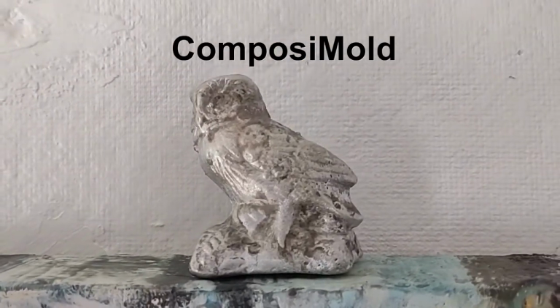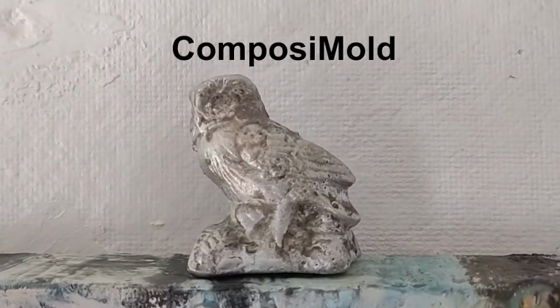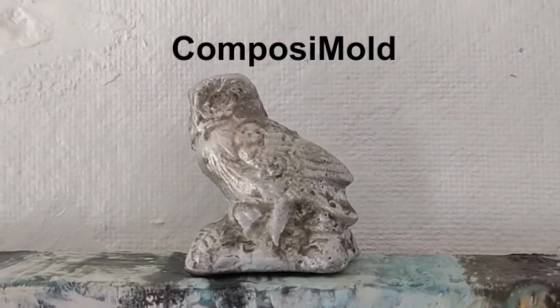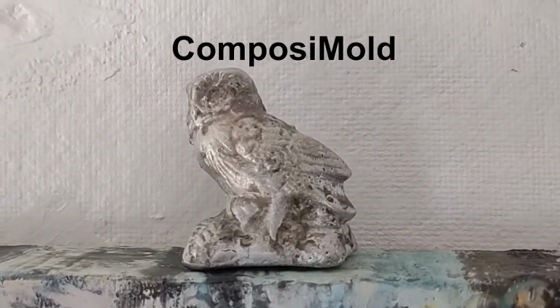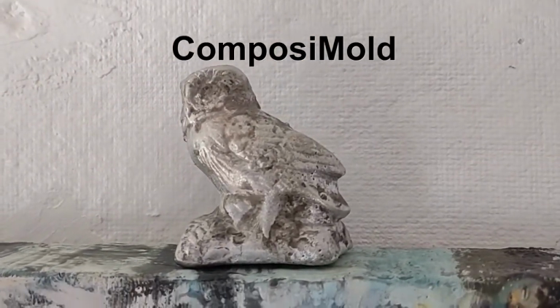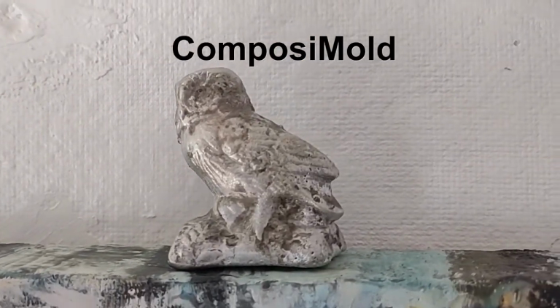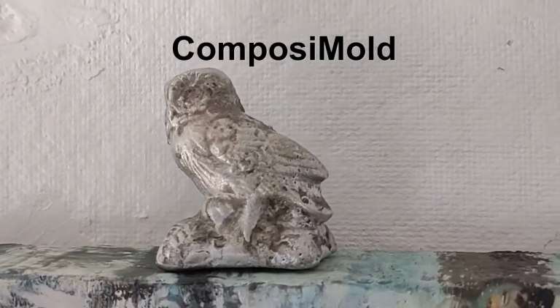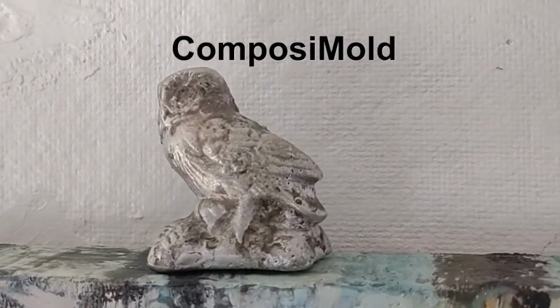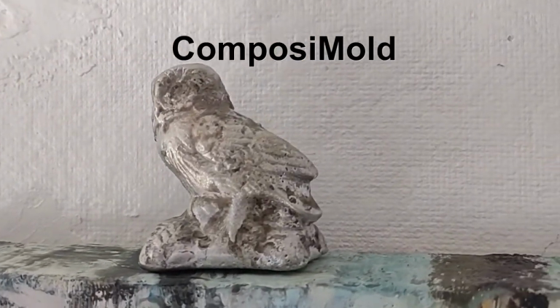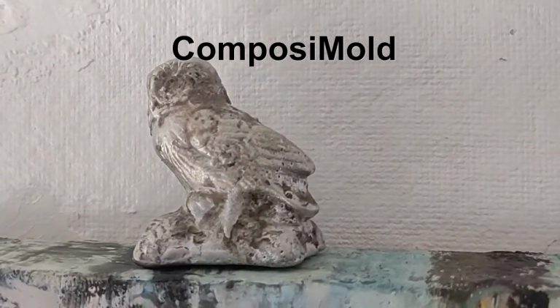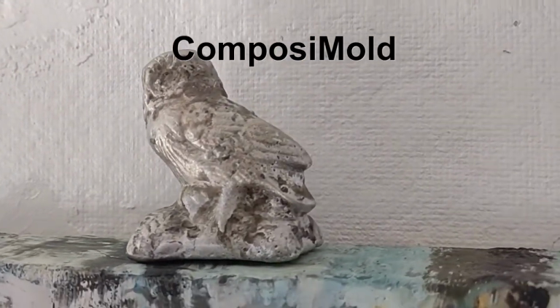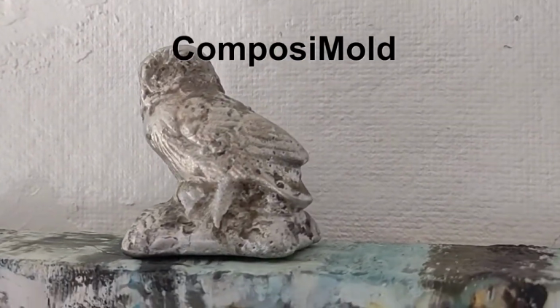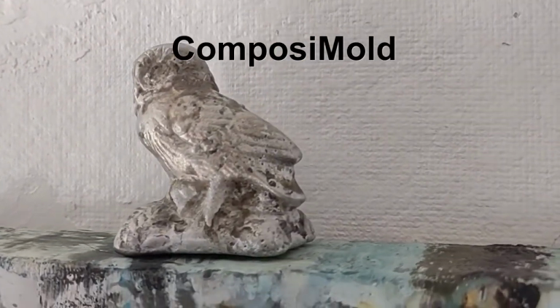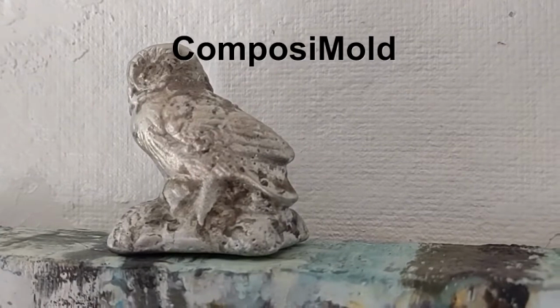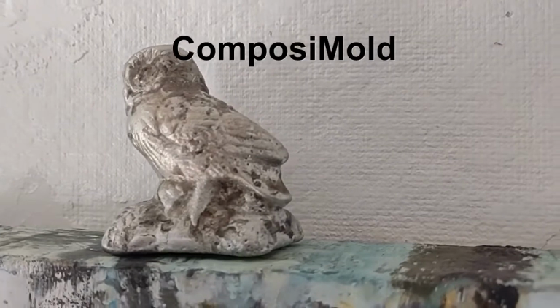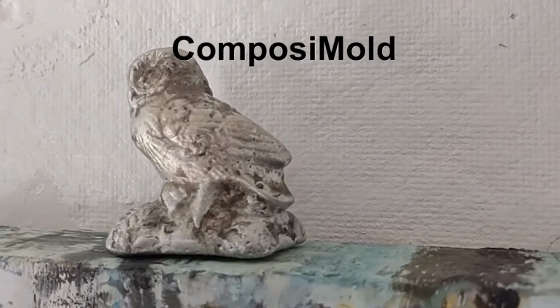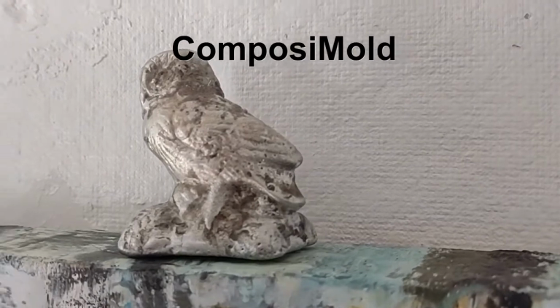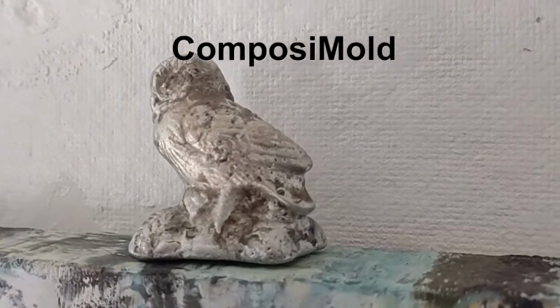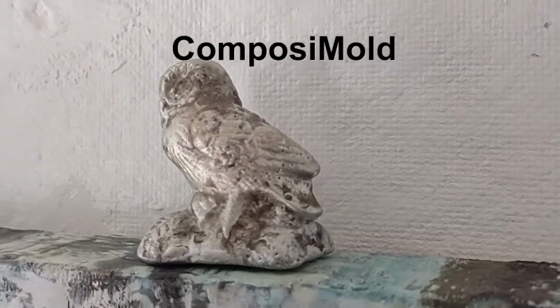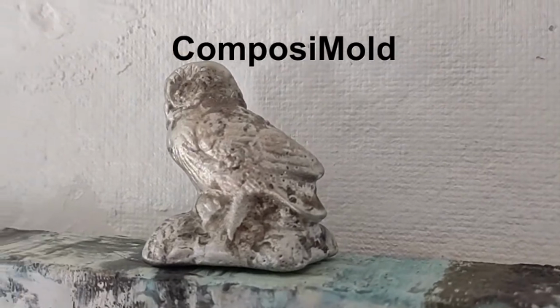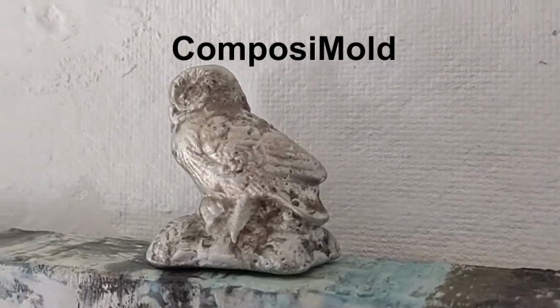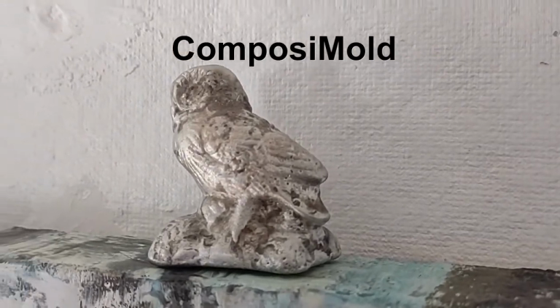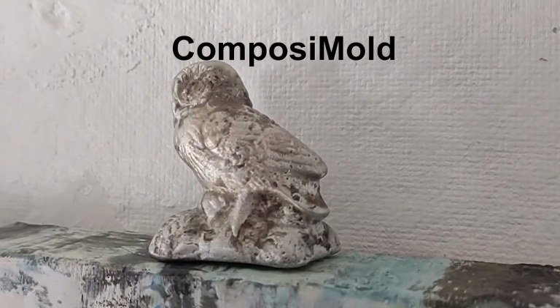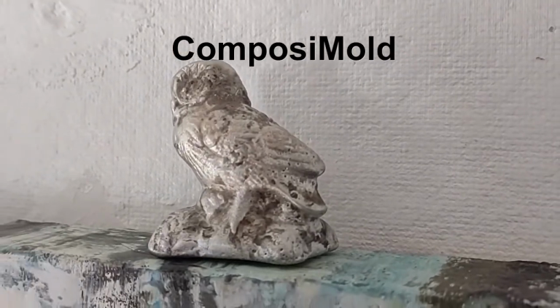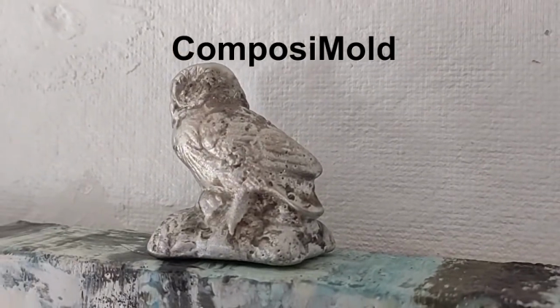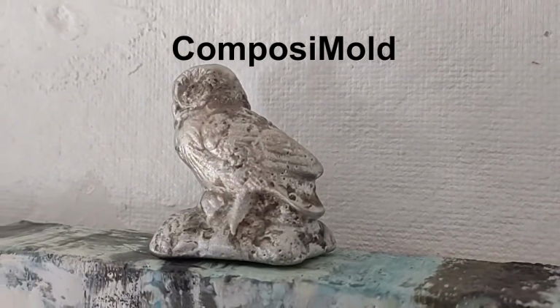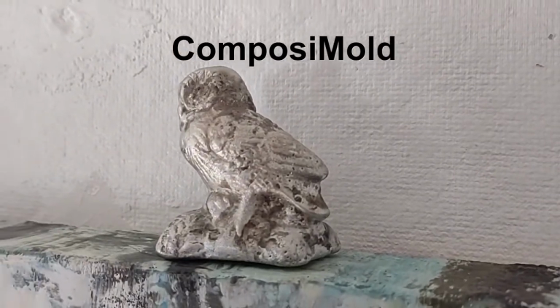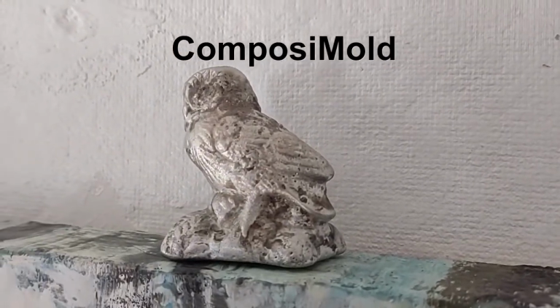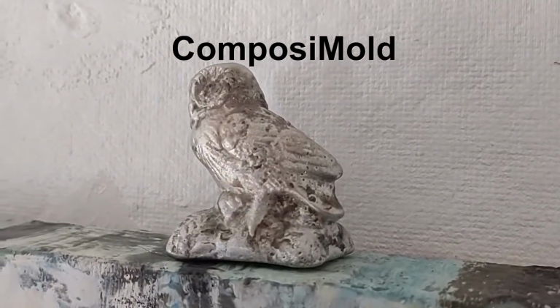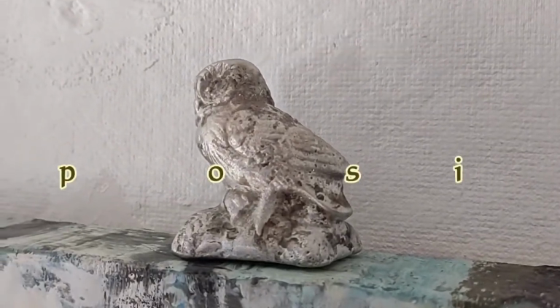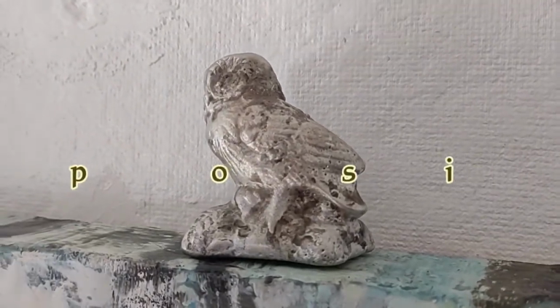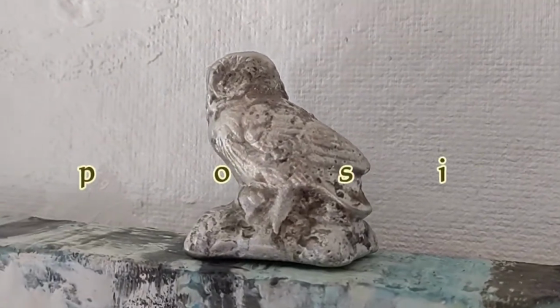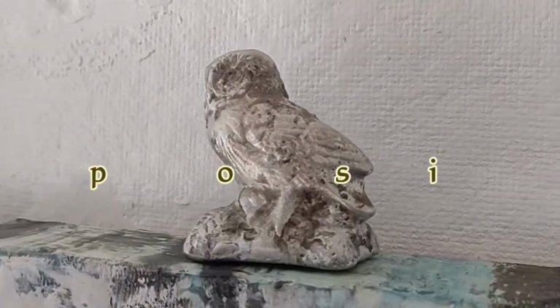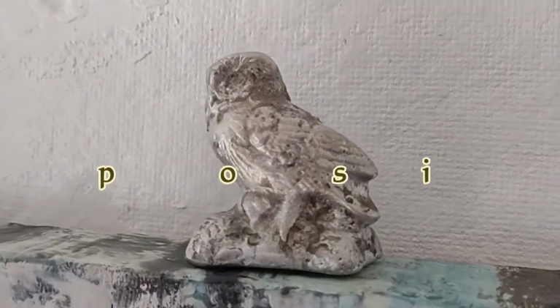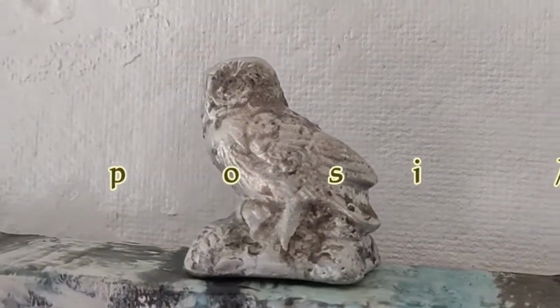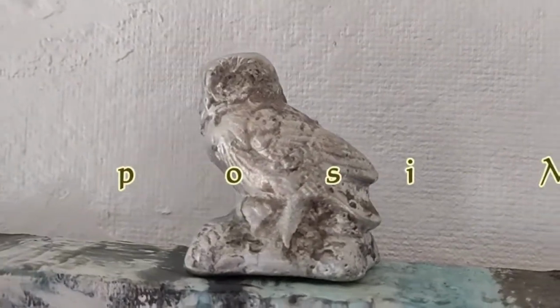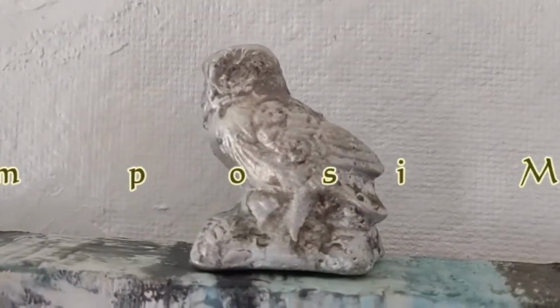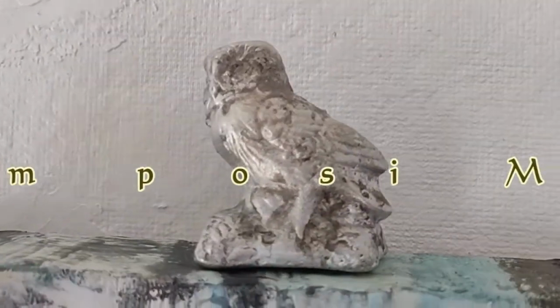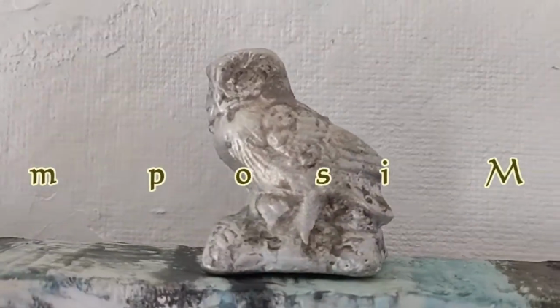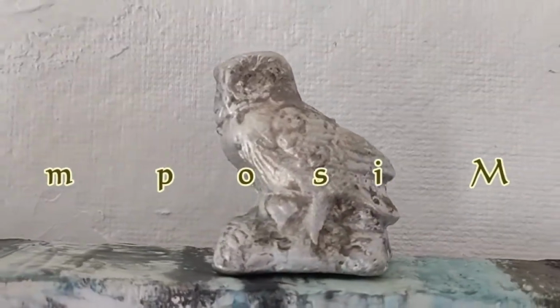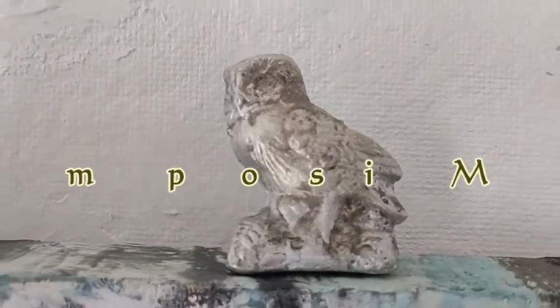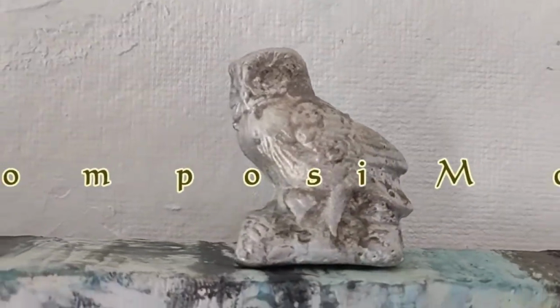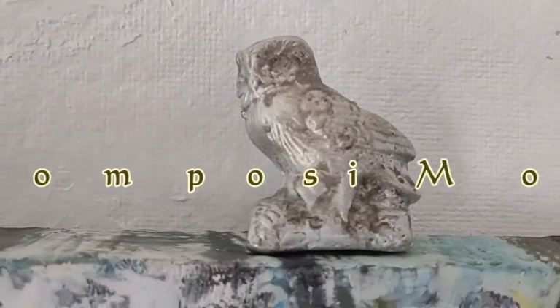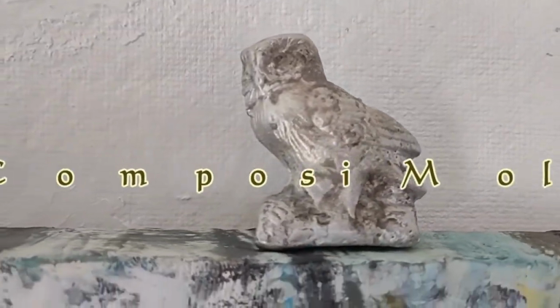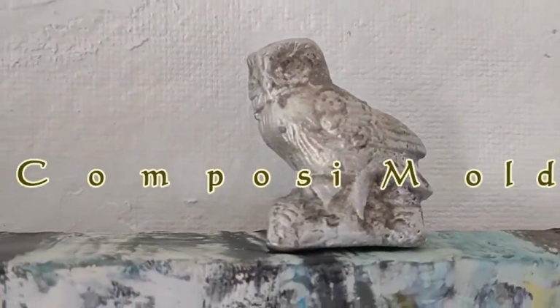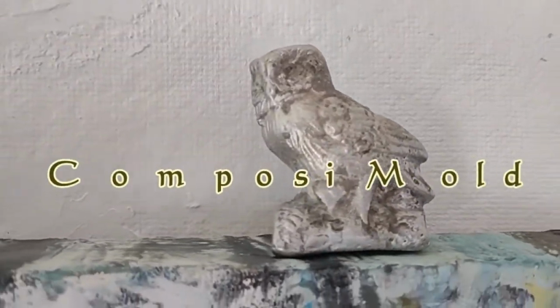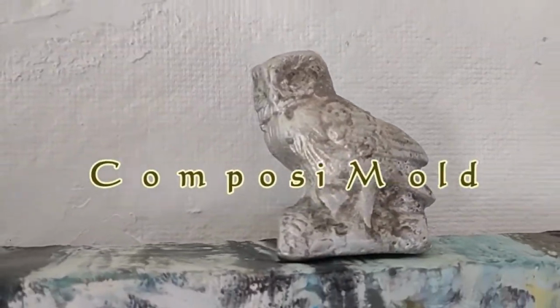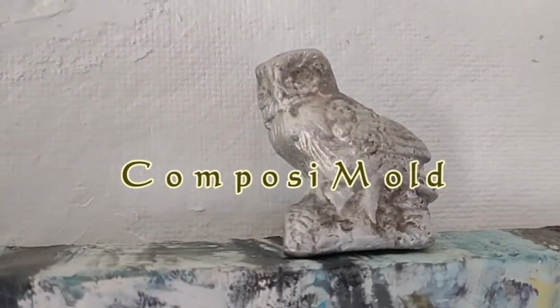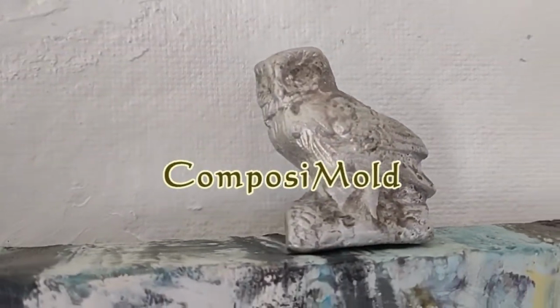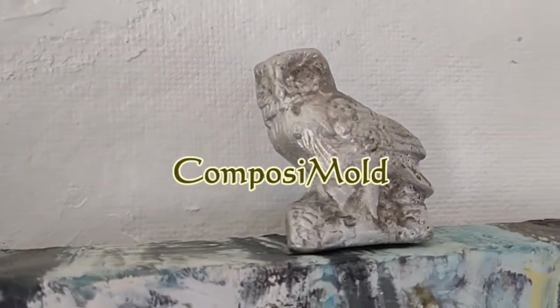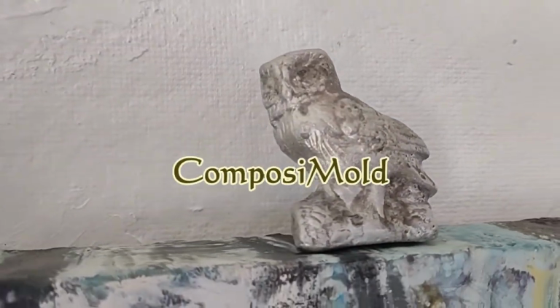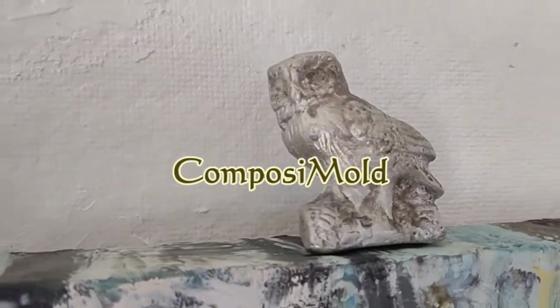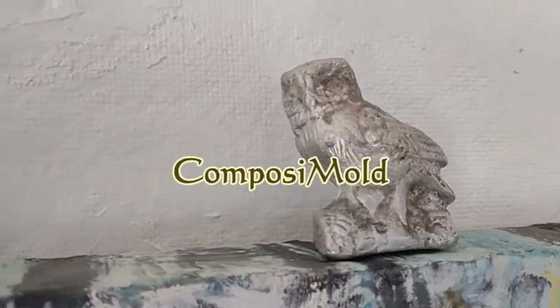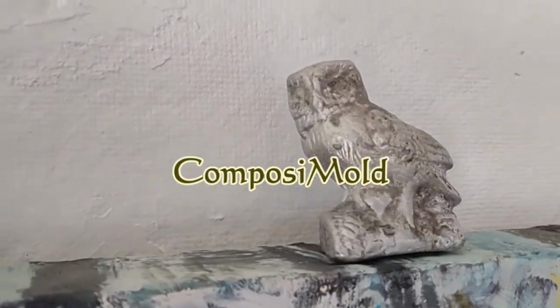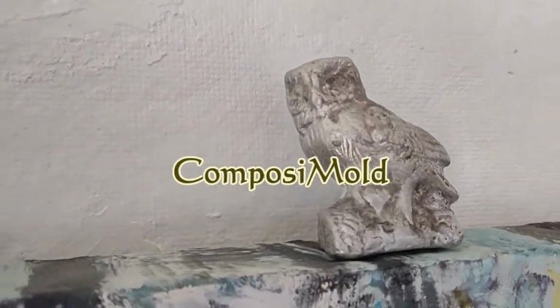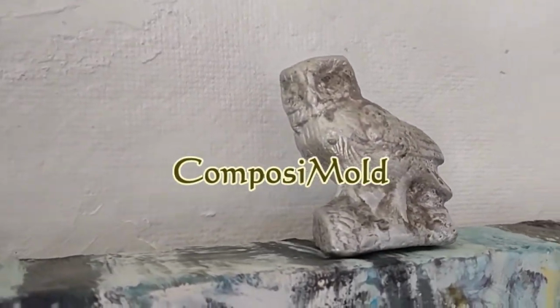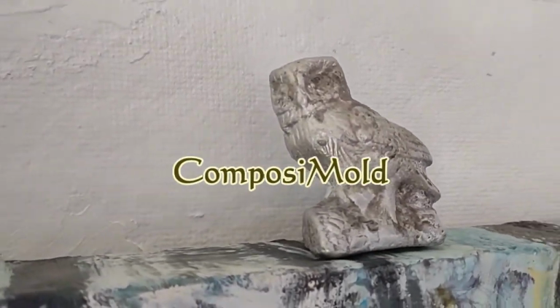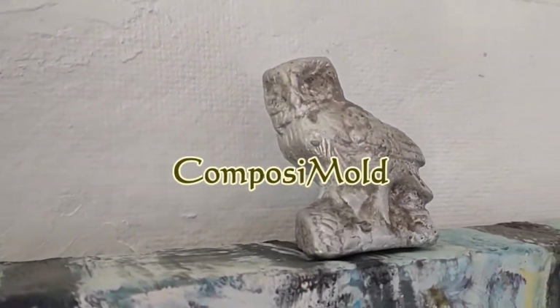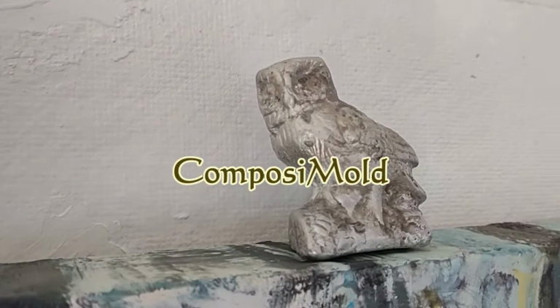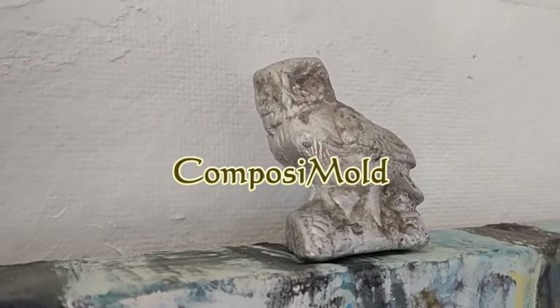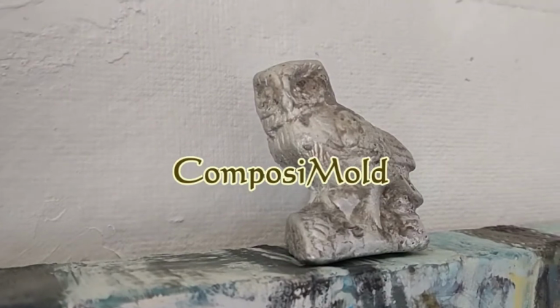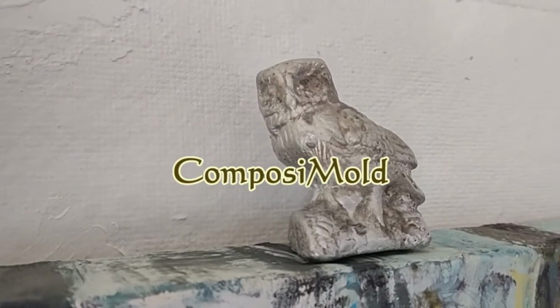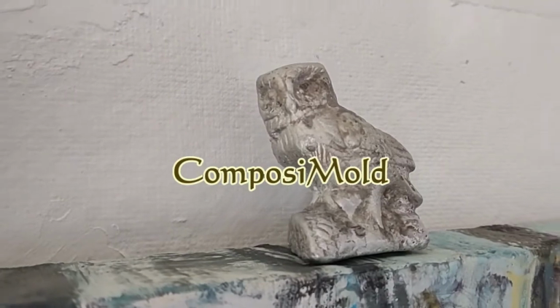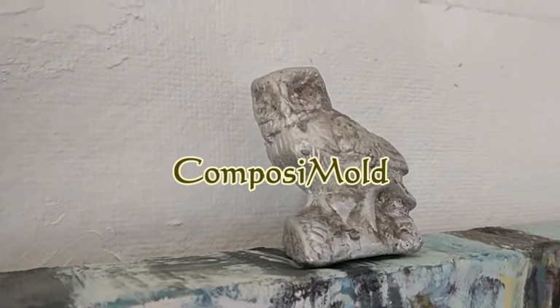Thank you so much for watching this. Hopefully it helped. Let me know if you have any questions. And if you want more information, visit composimold.com.